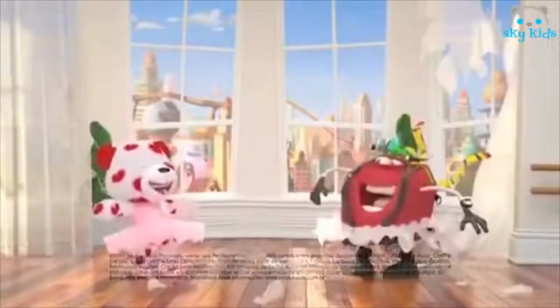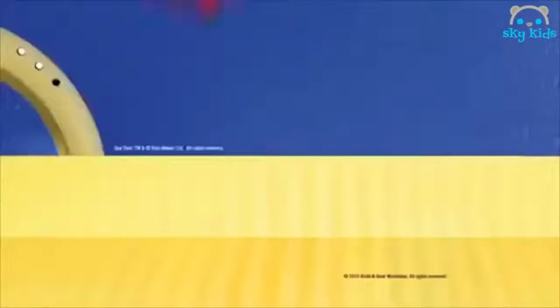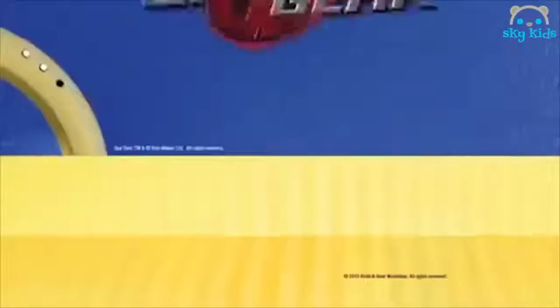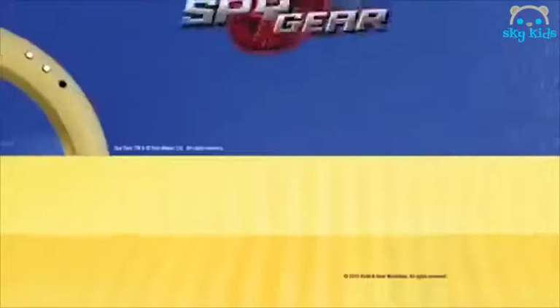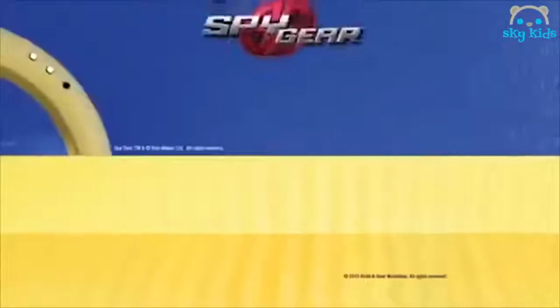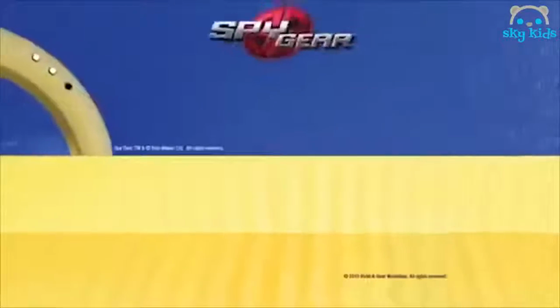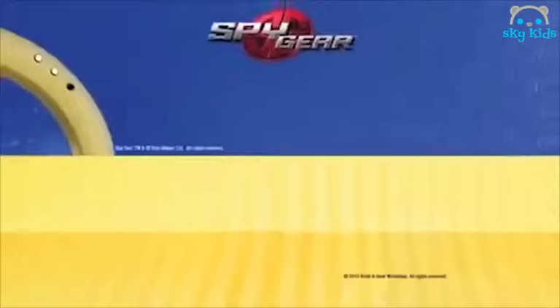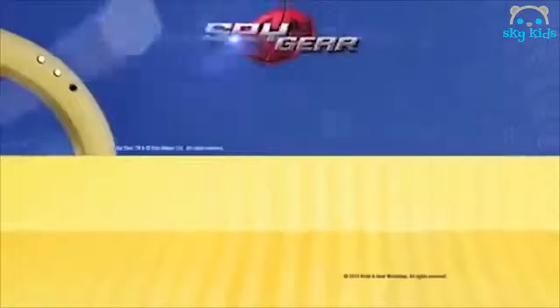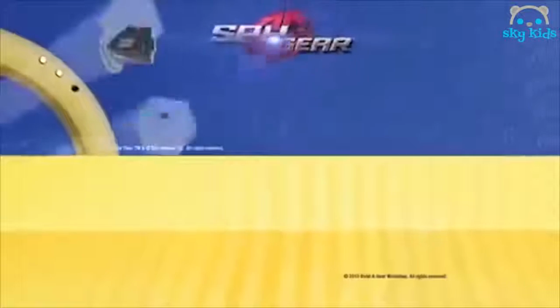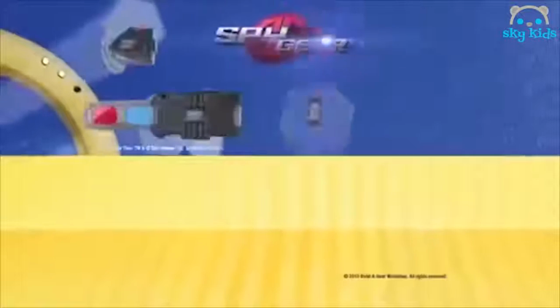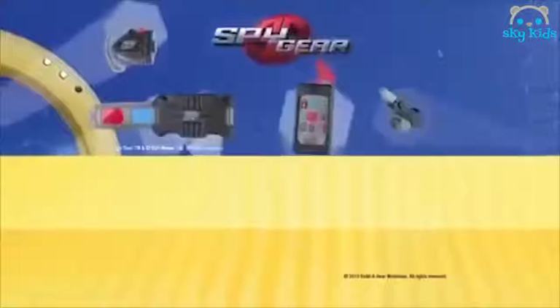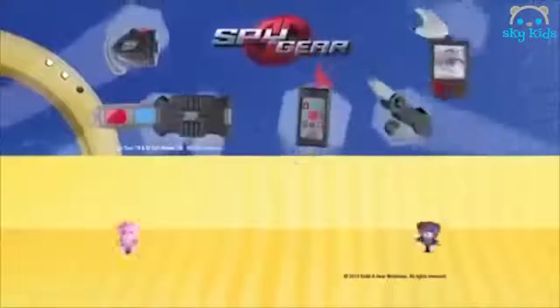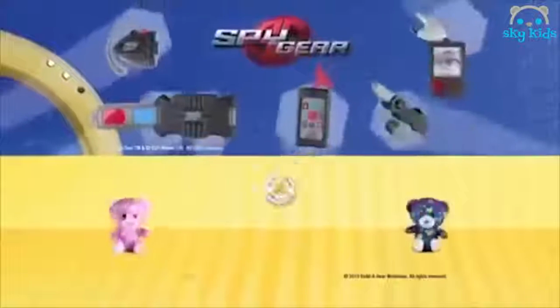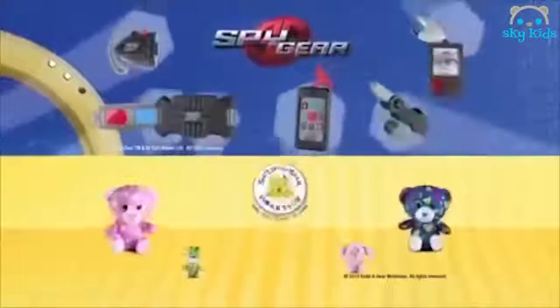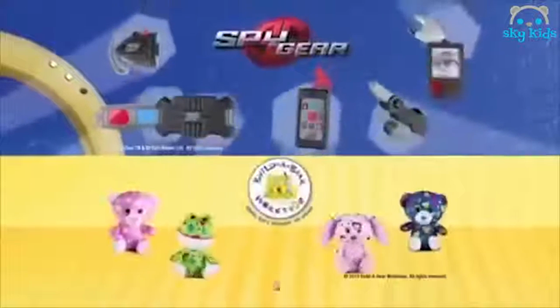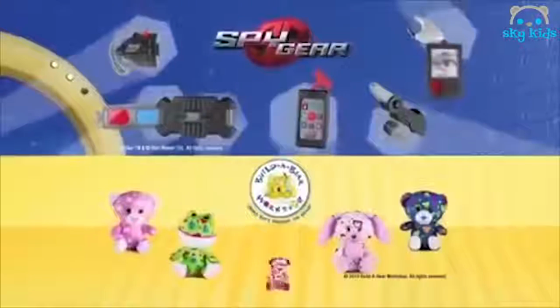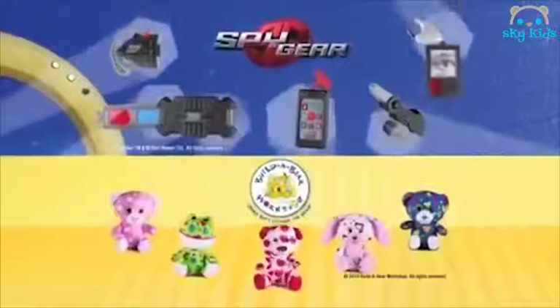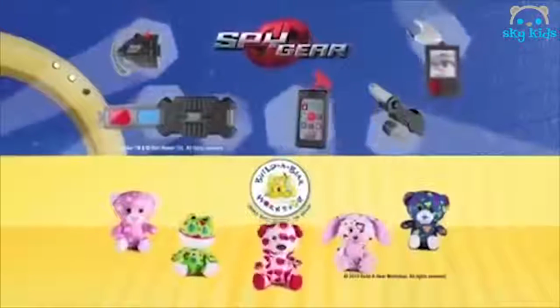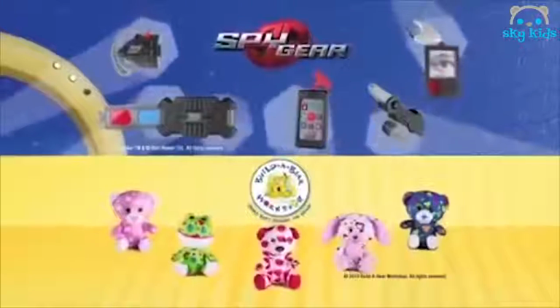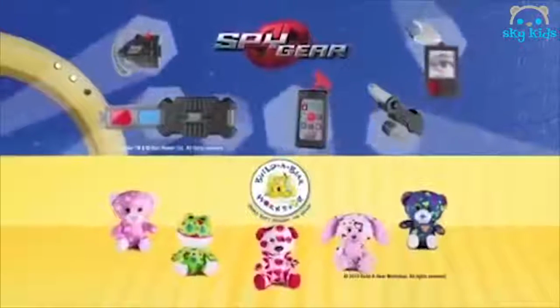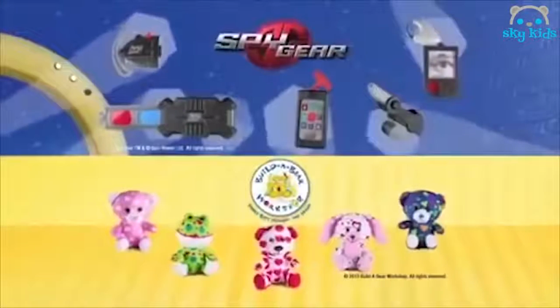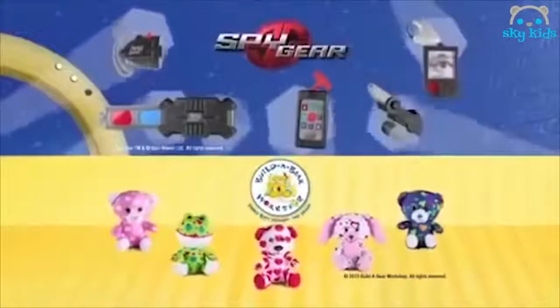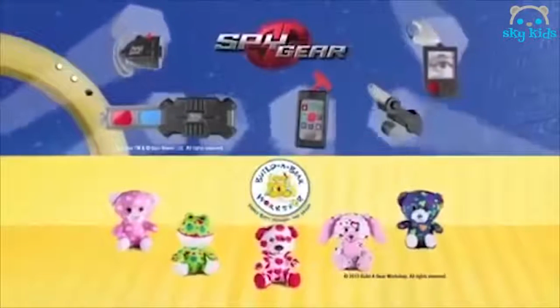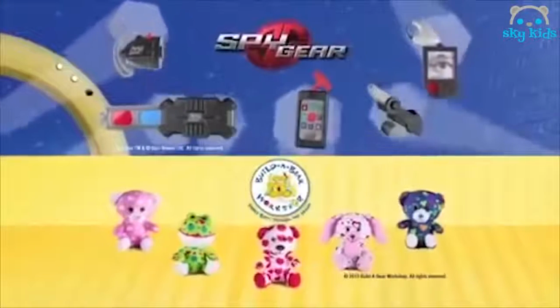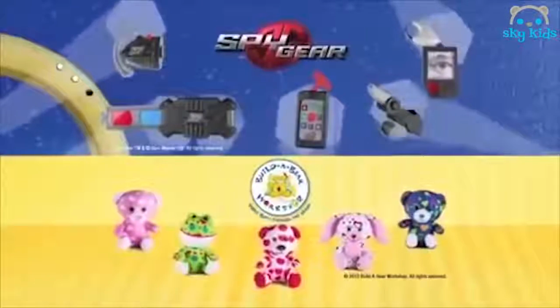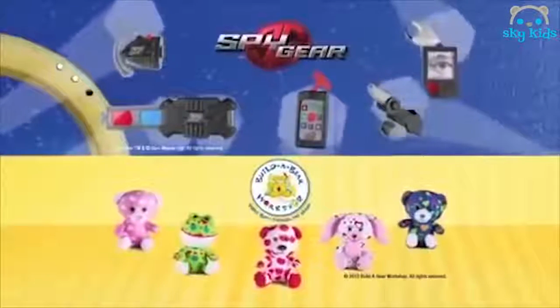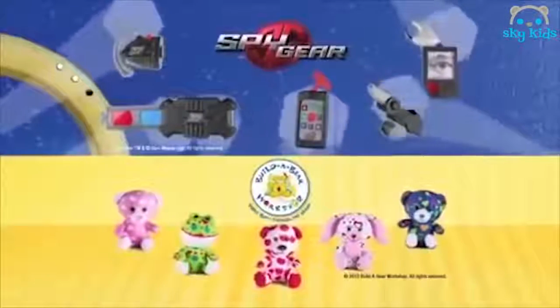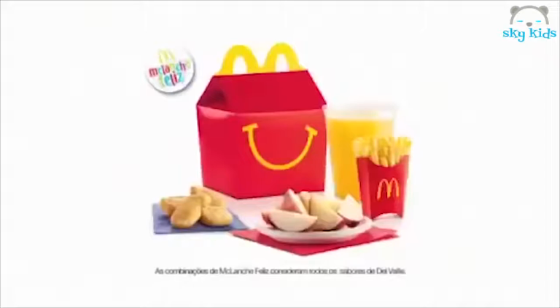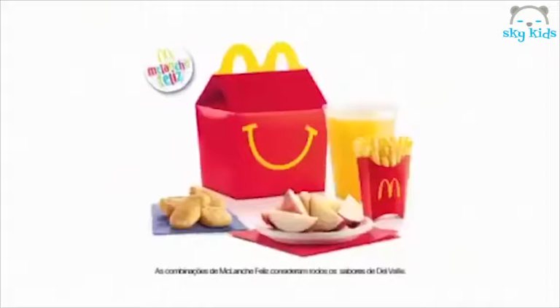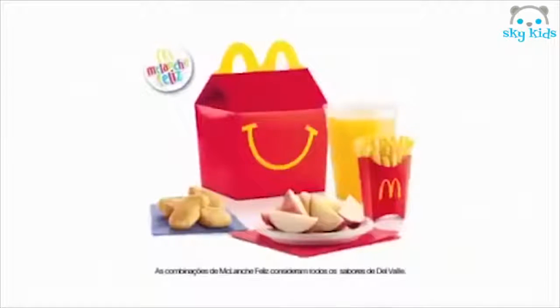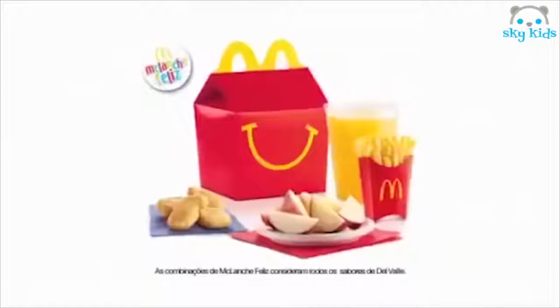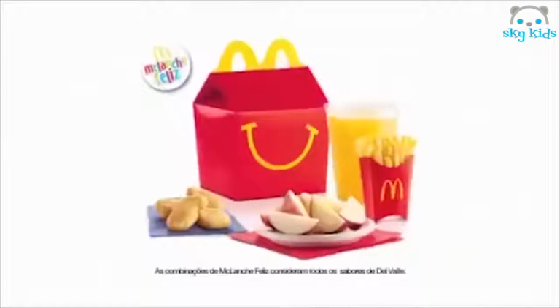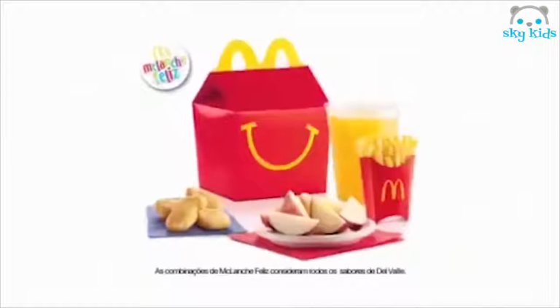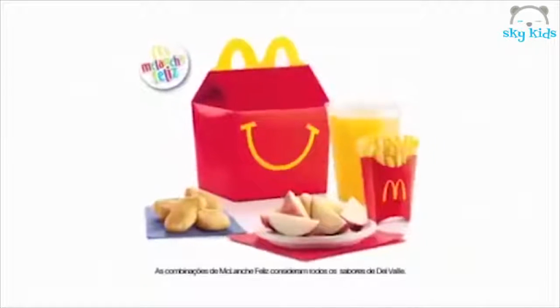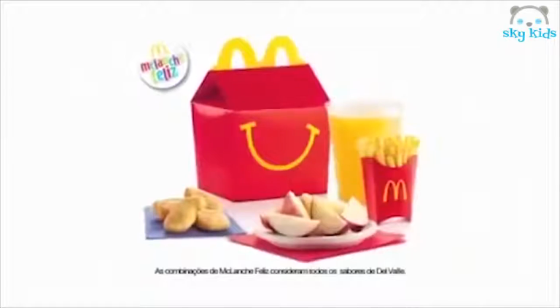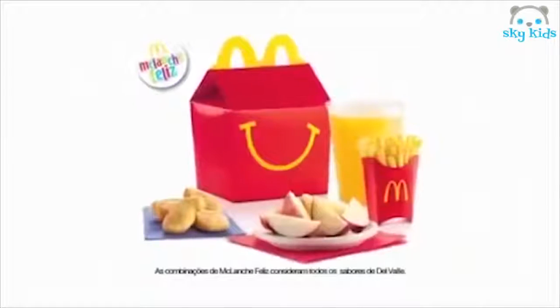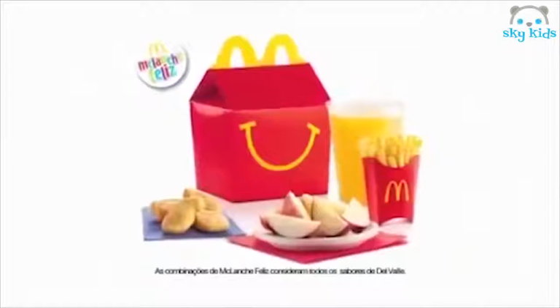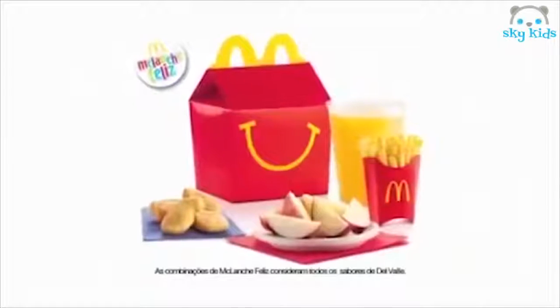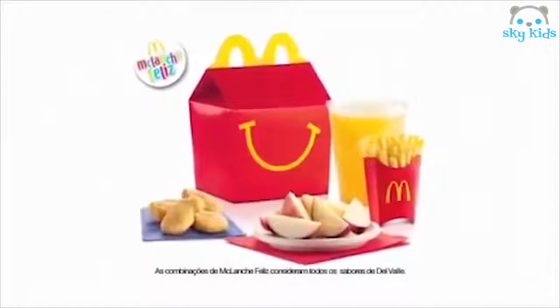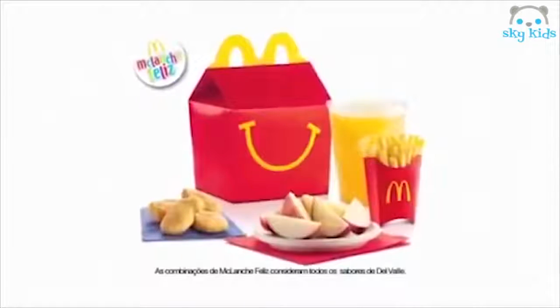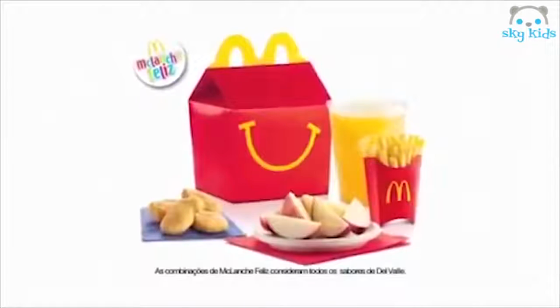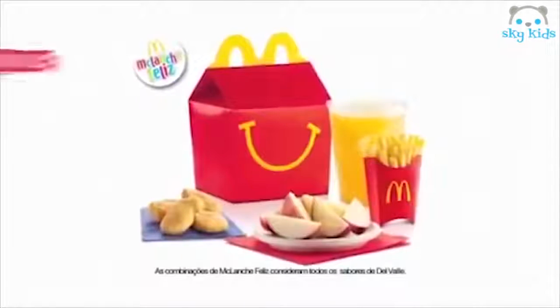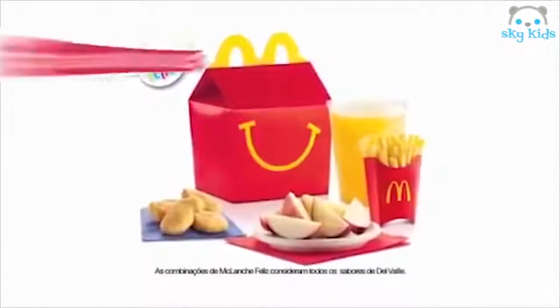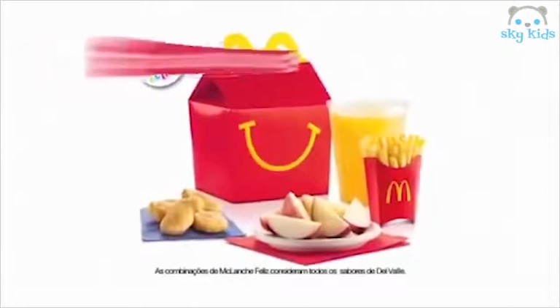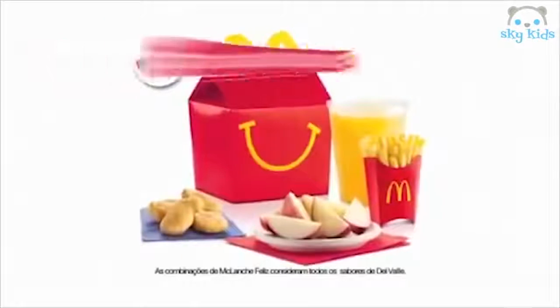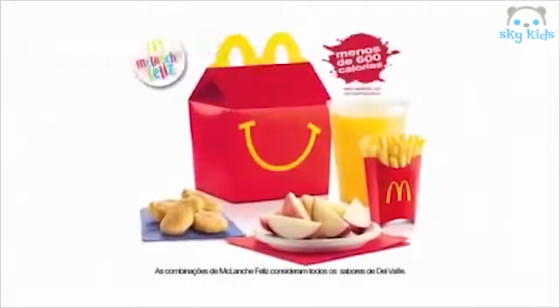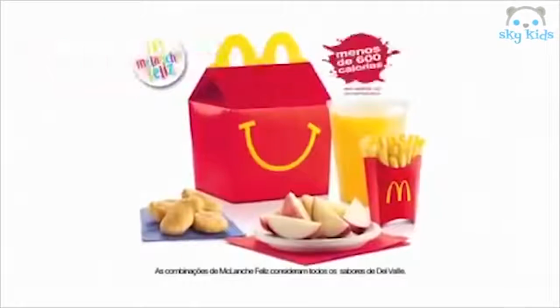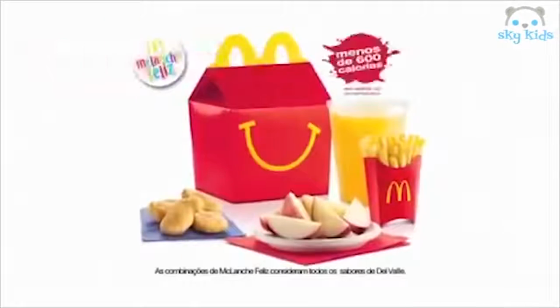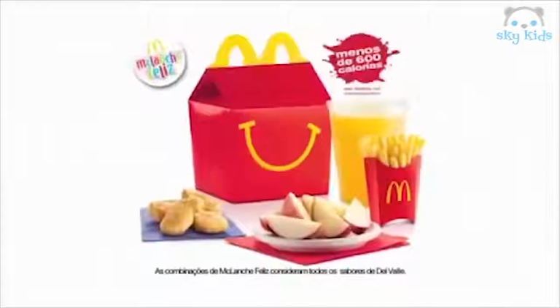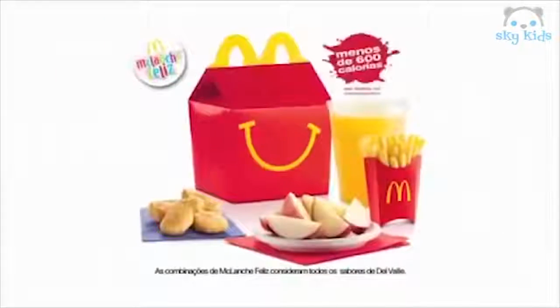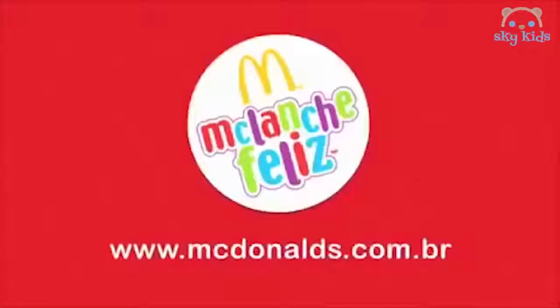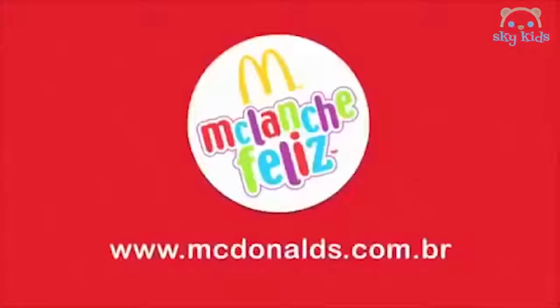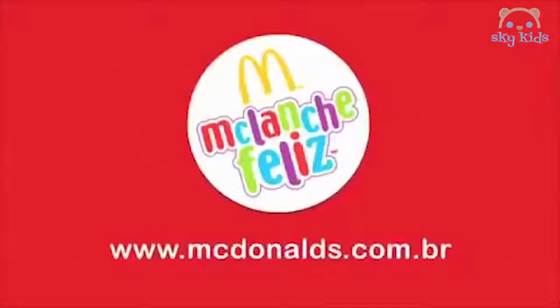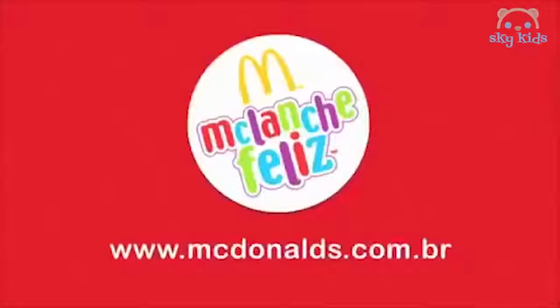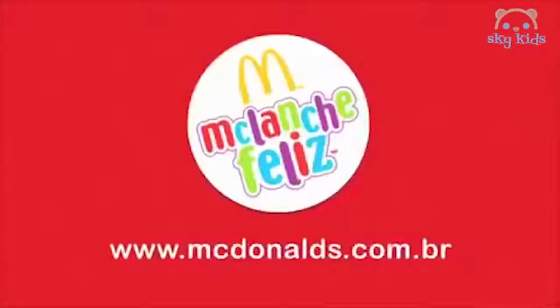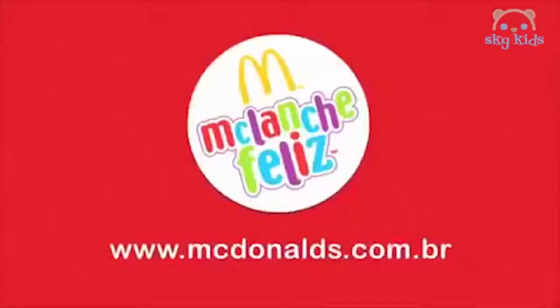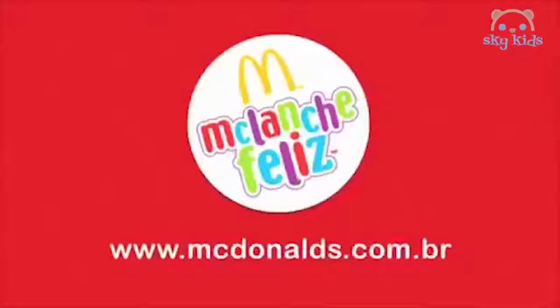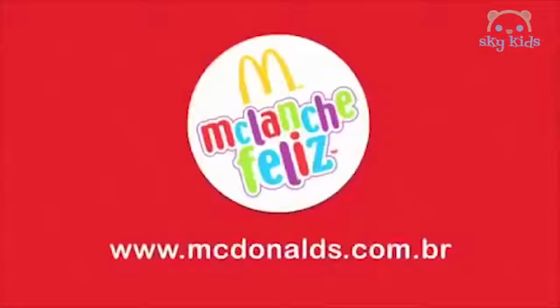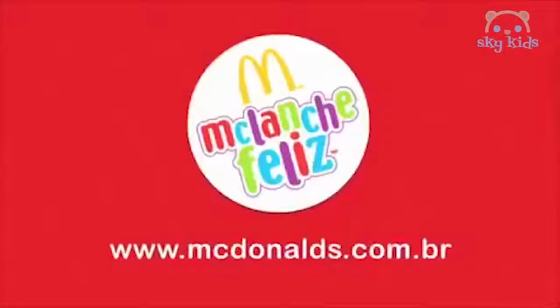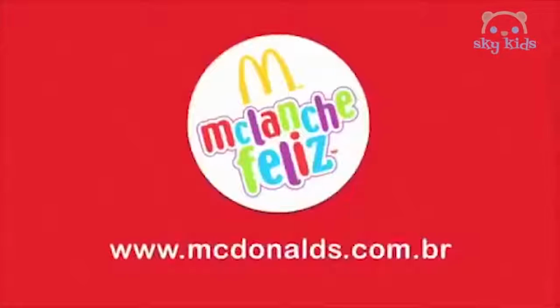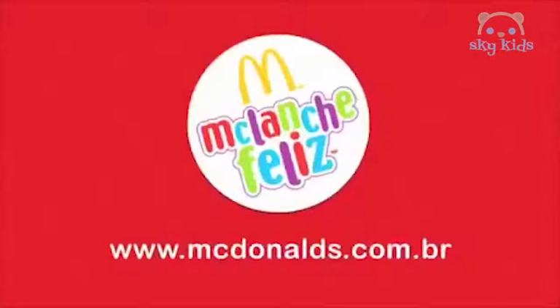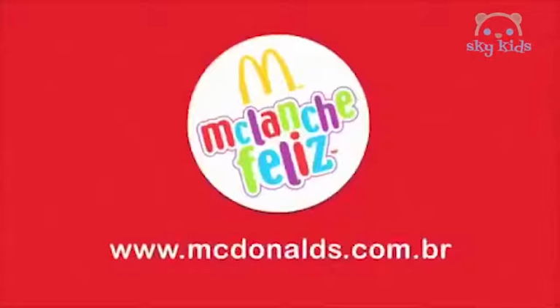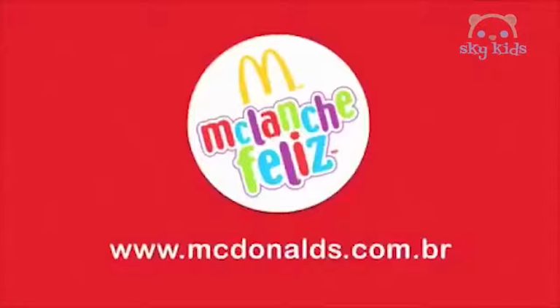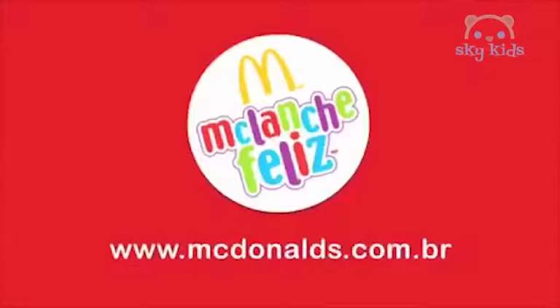Missões secretas e amigos de pelúcia com Spy Gear e Build-a-Bear Workshop no Metalanche Feliz.